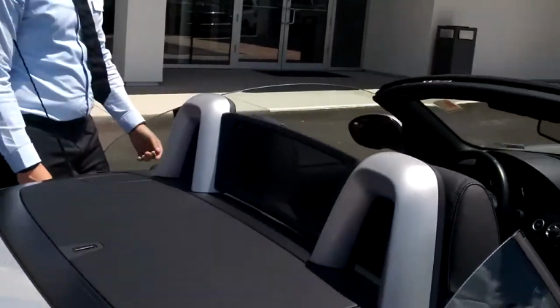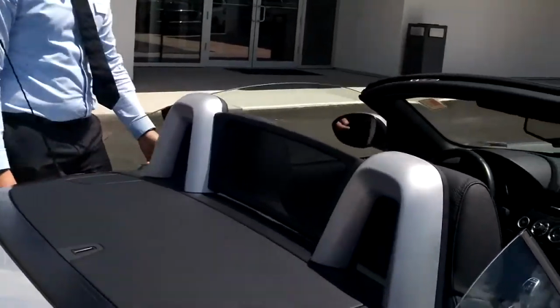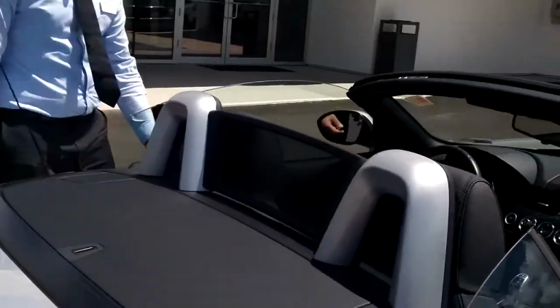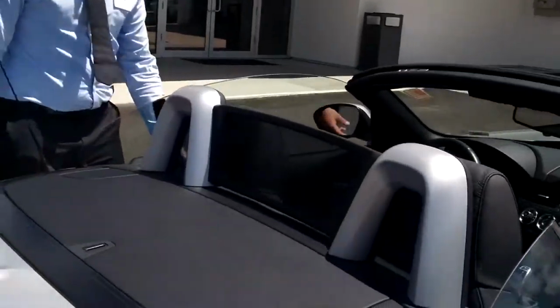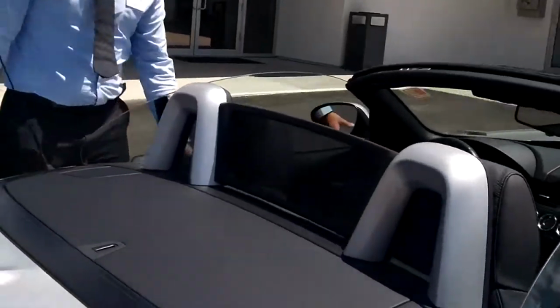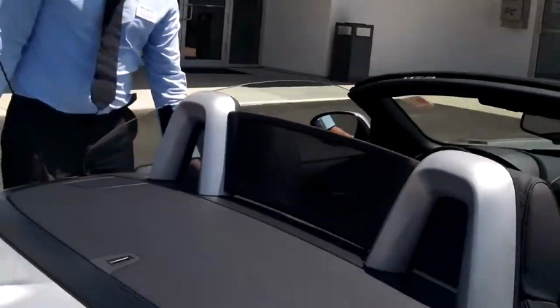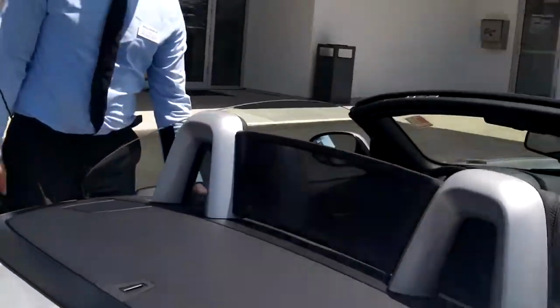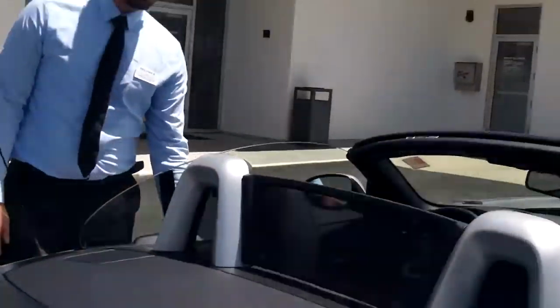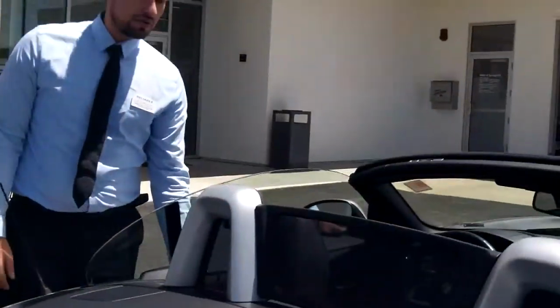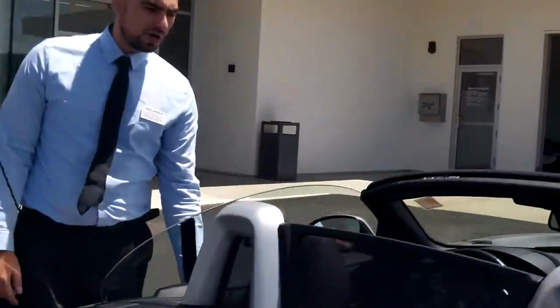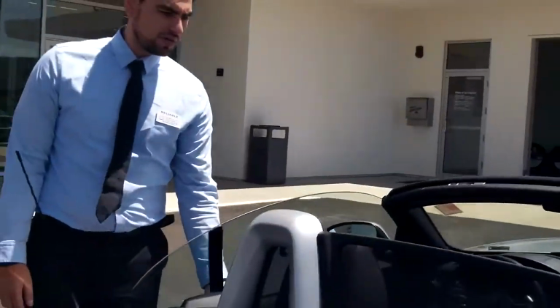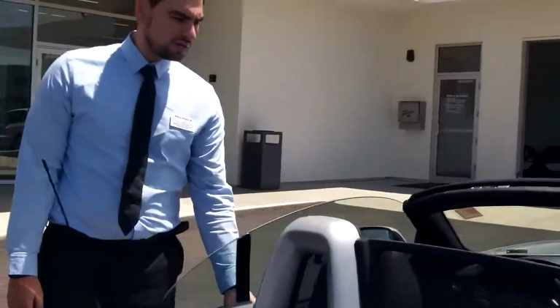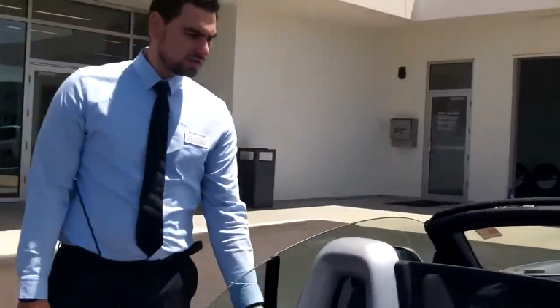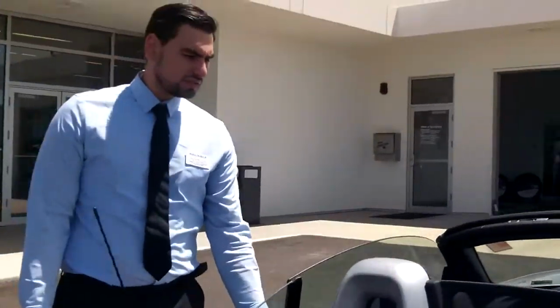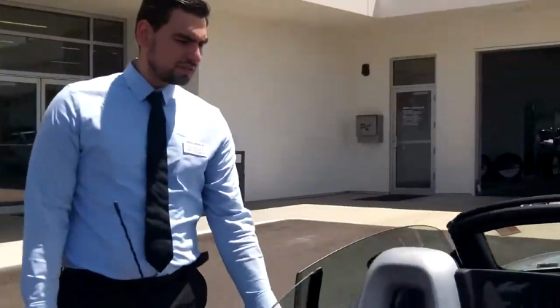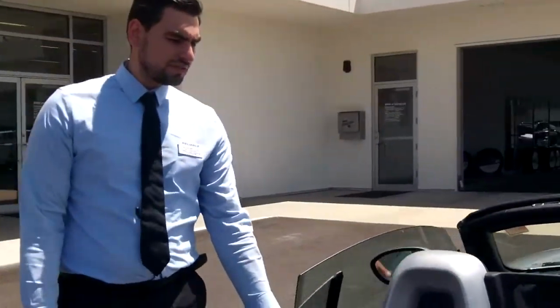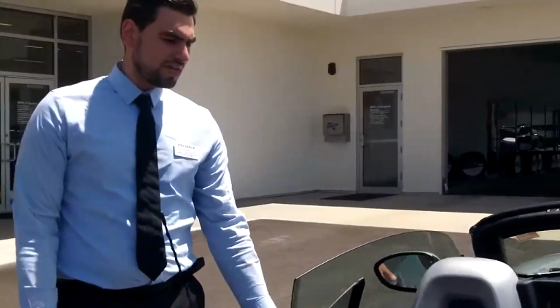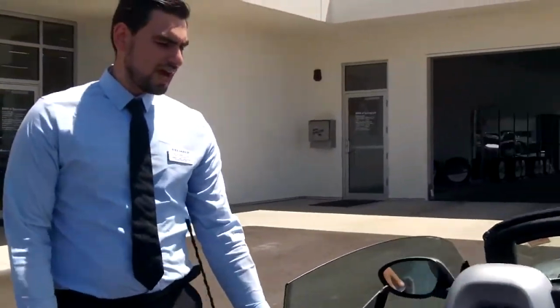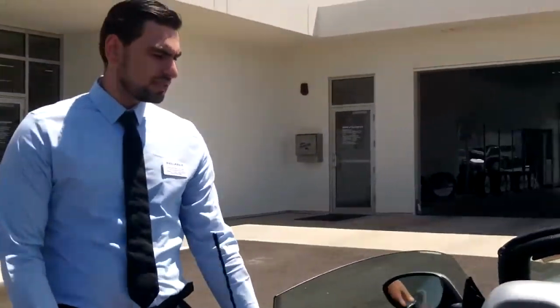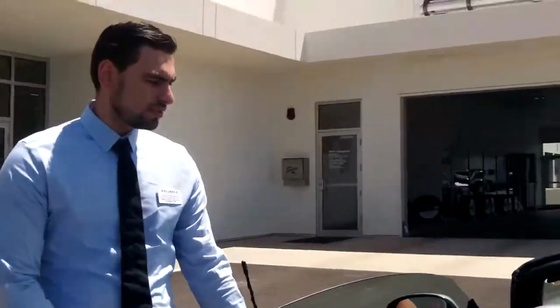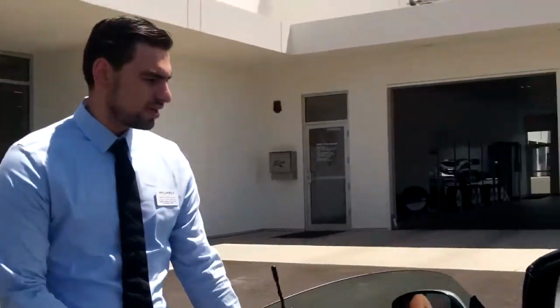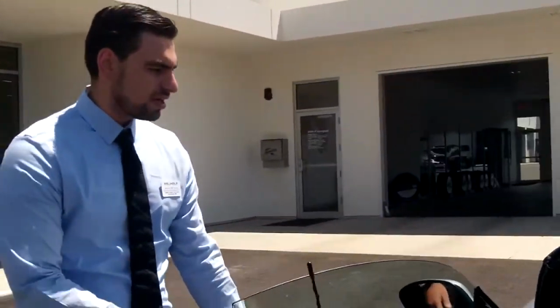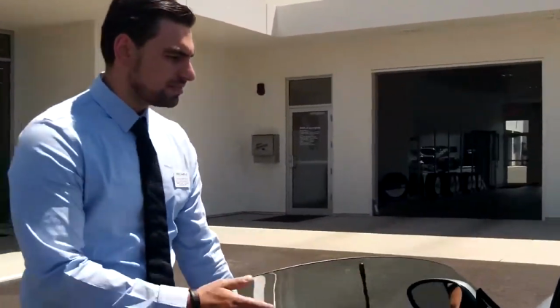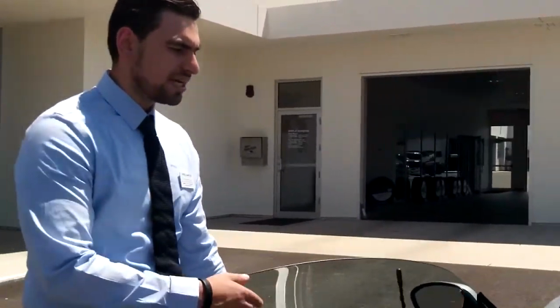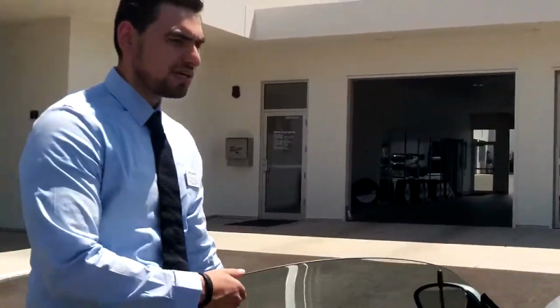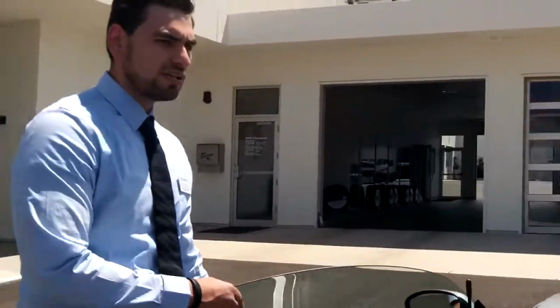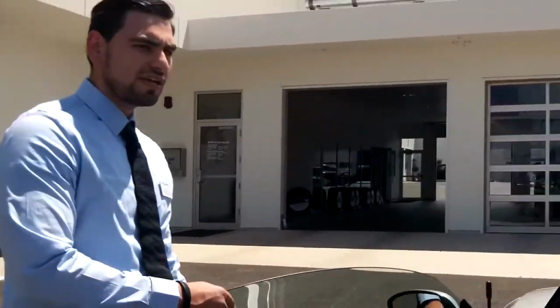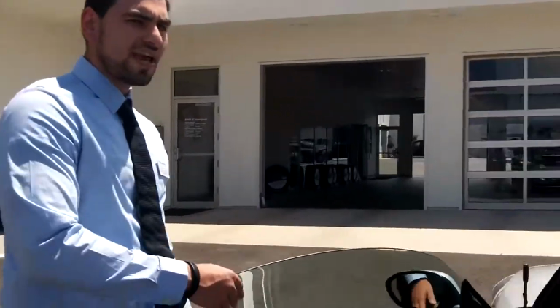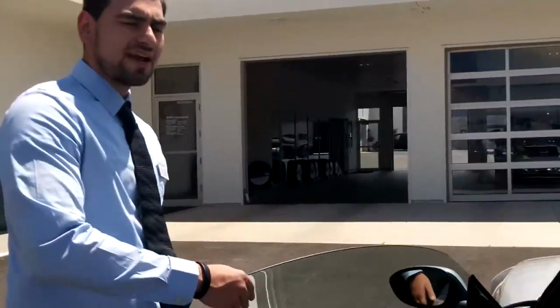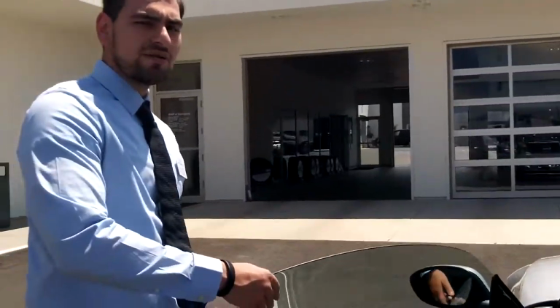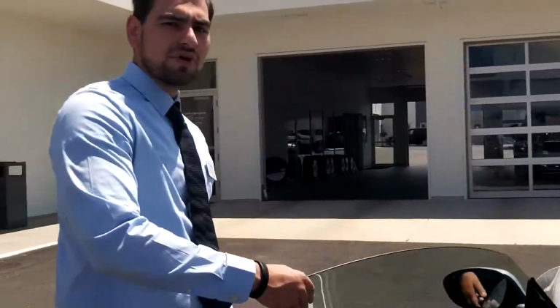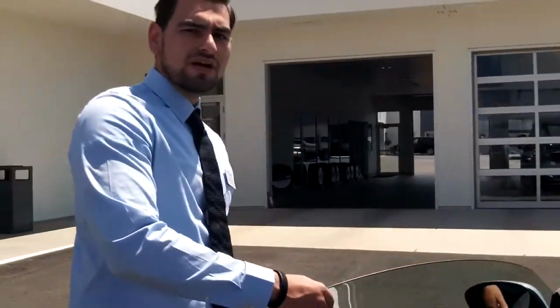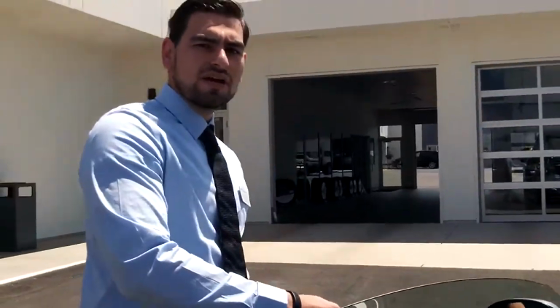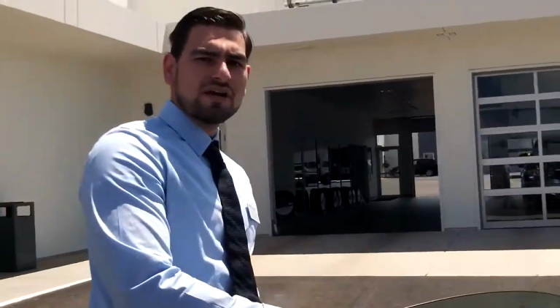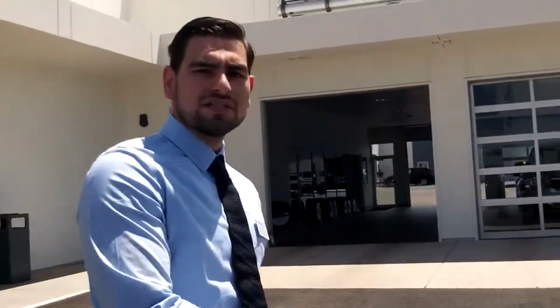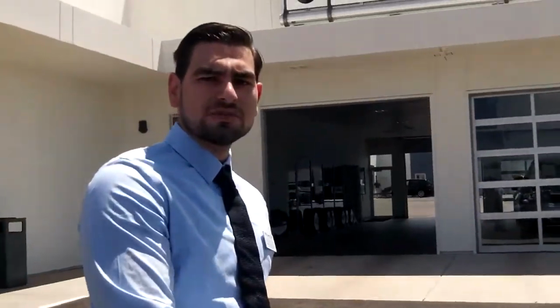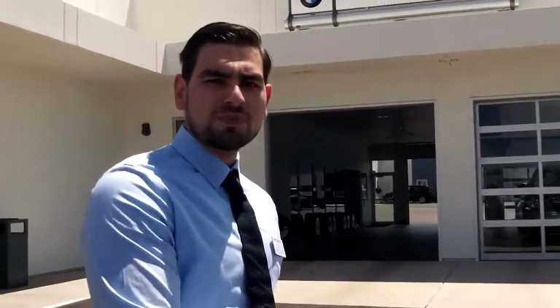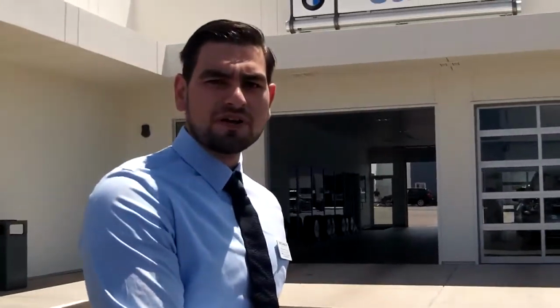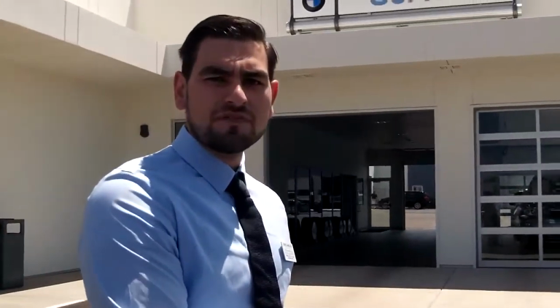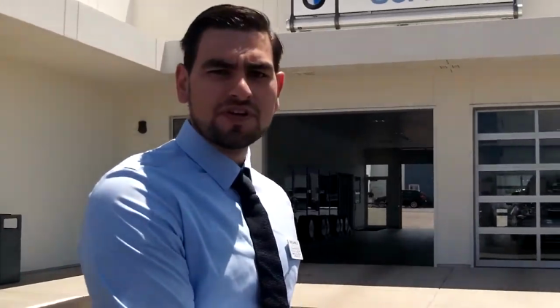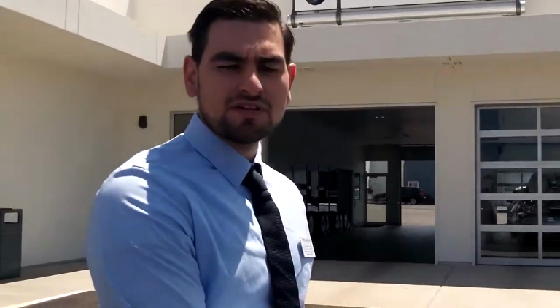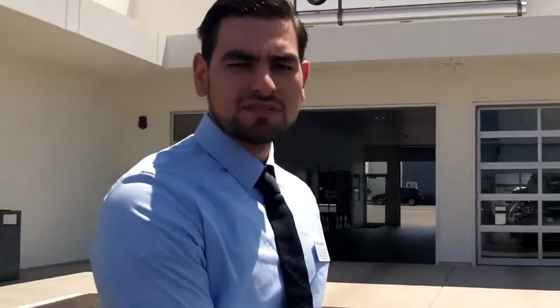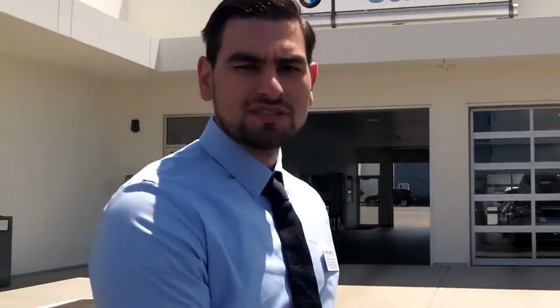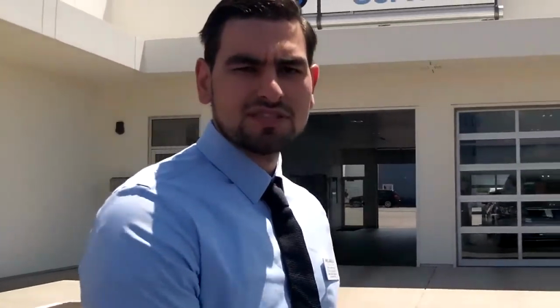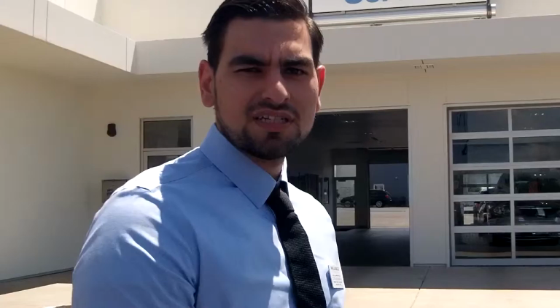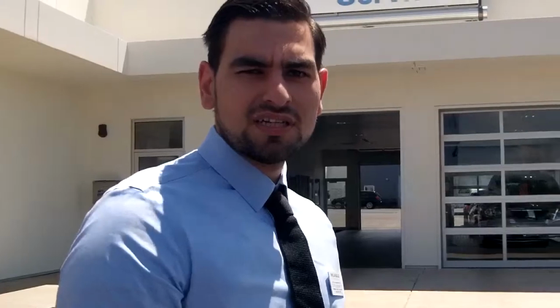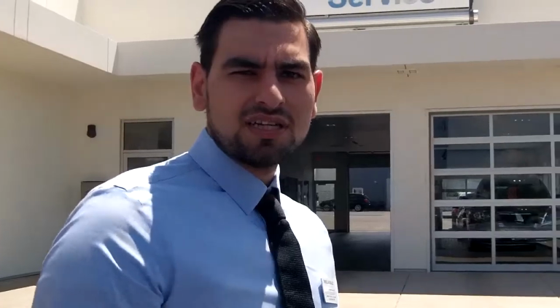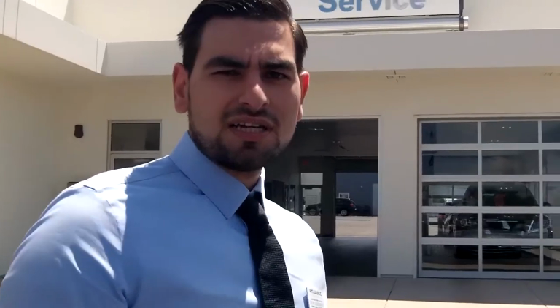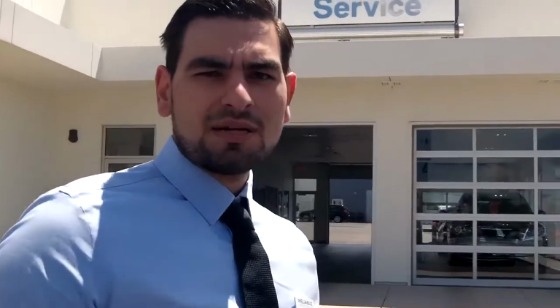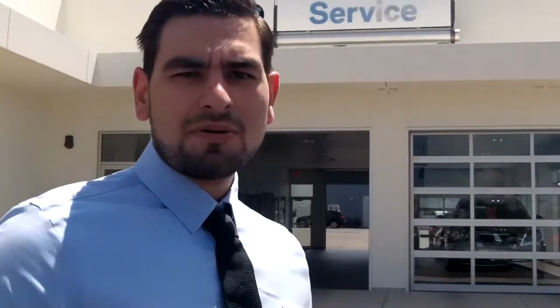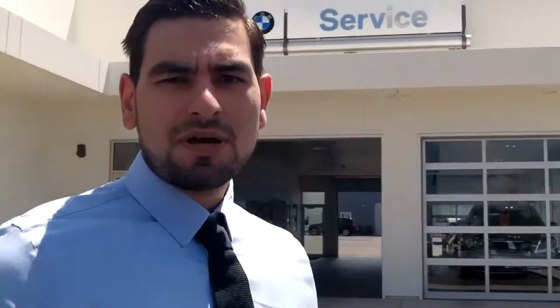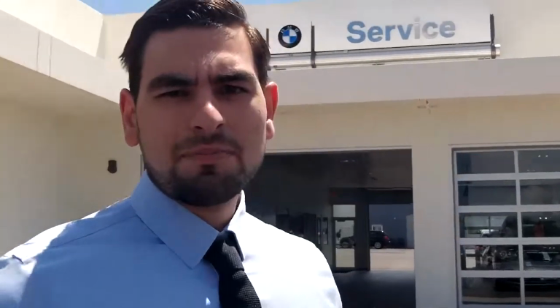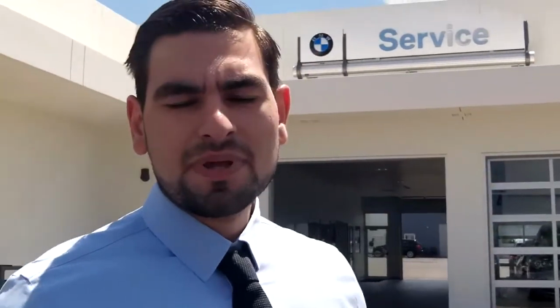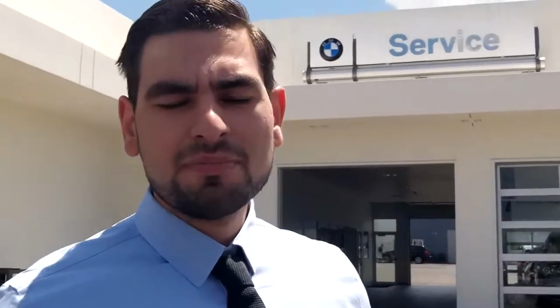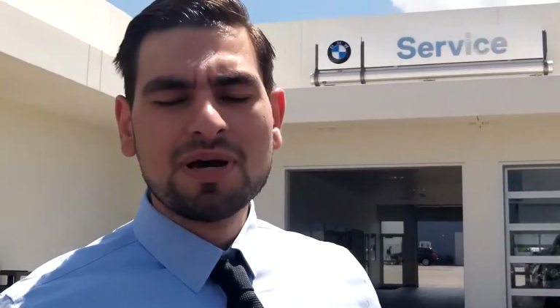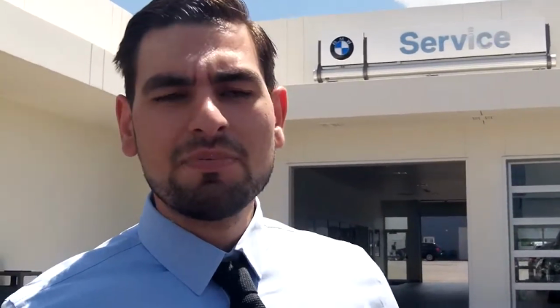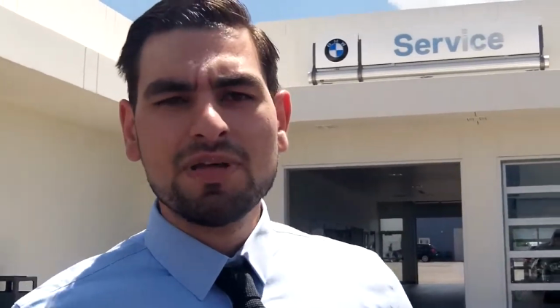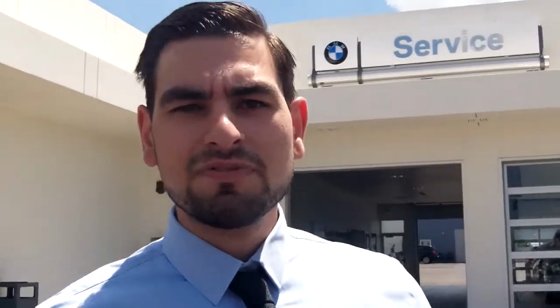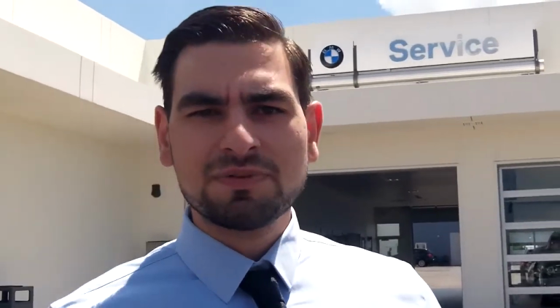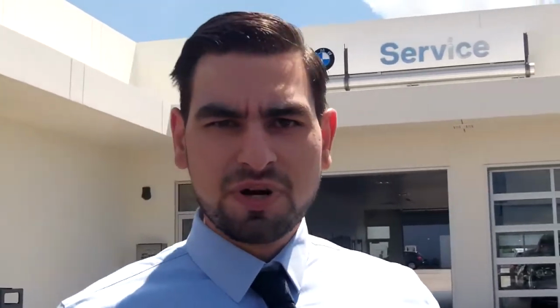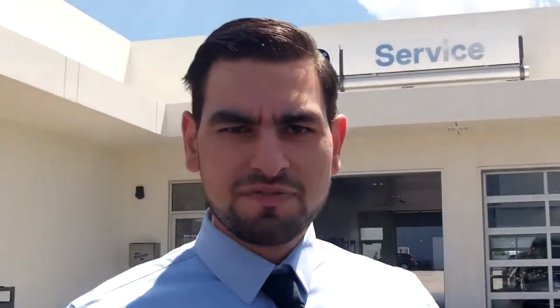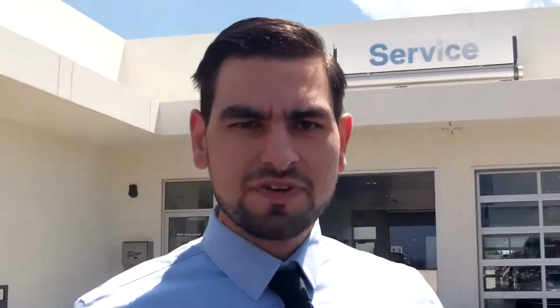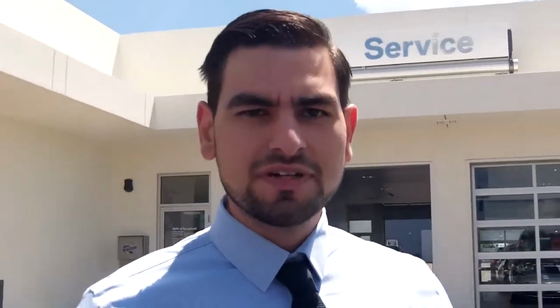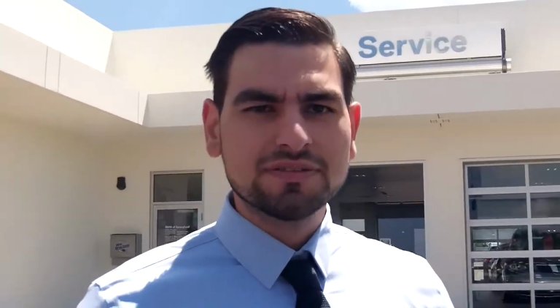Again, it's a one-owner. If you guys want to come take a look at it, we're here at BMW of Springfield.